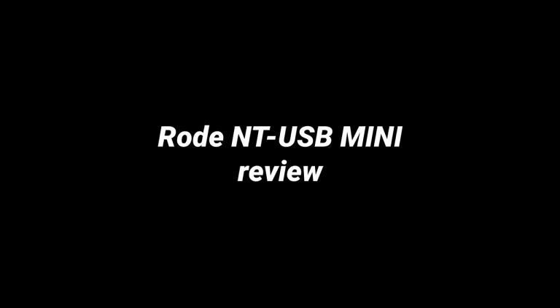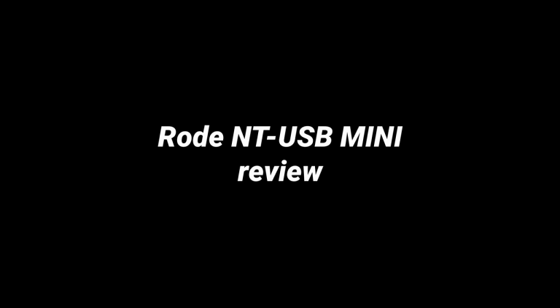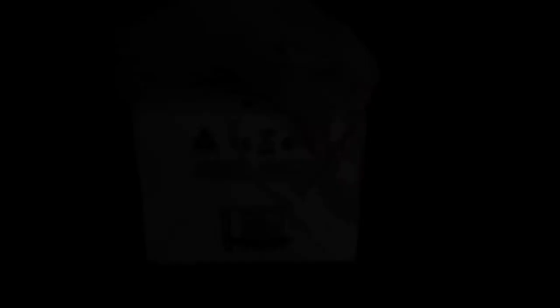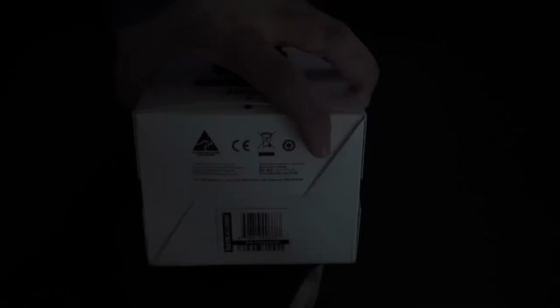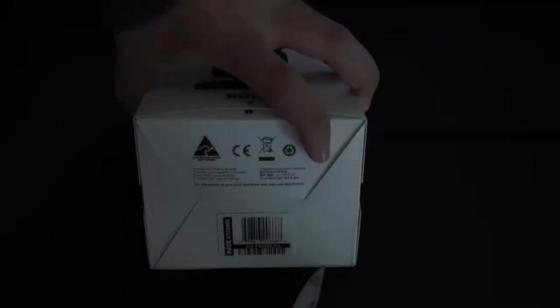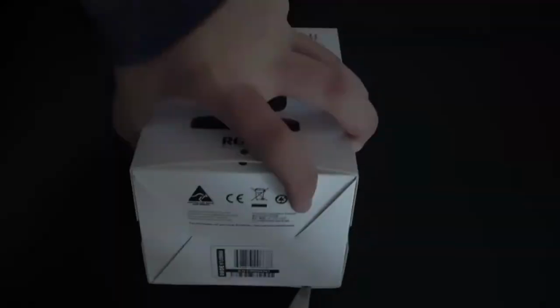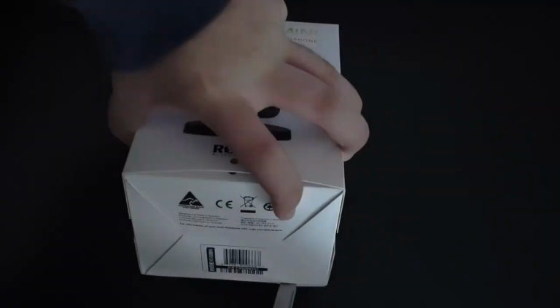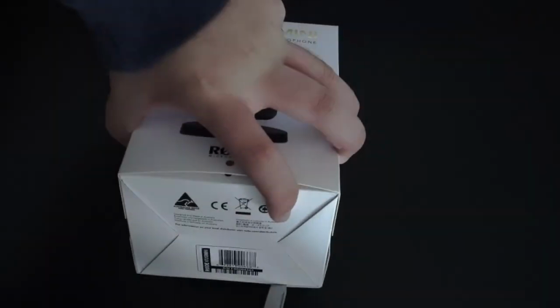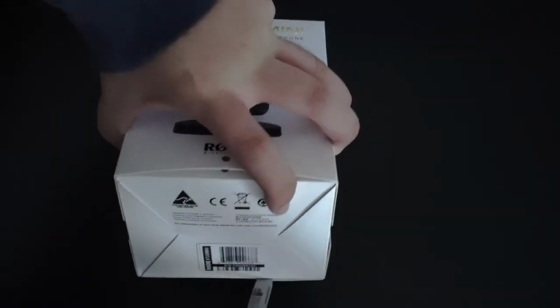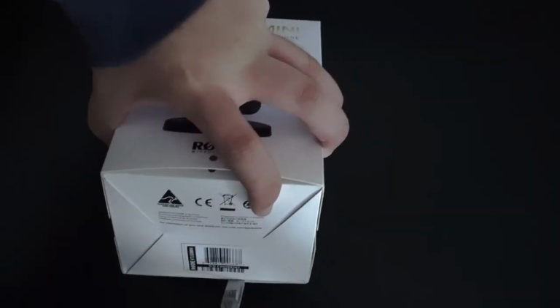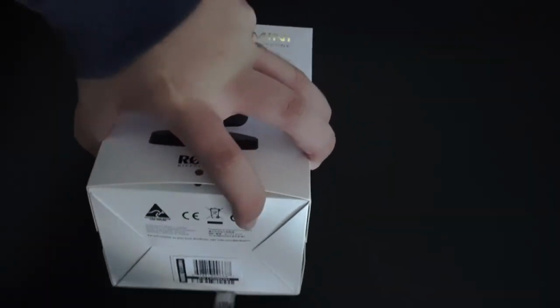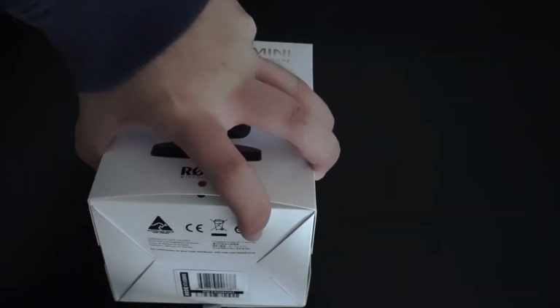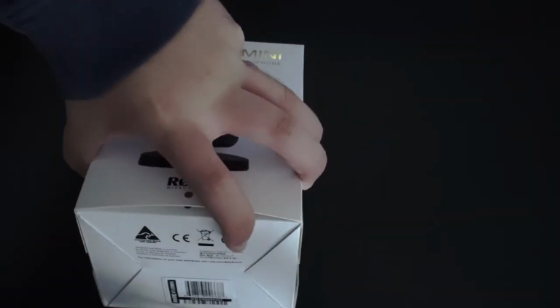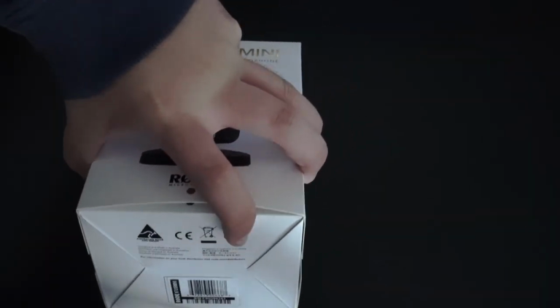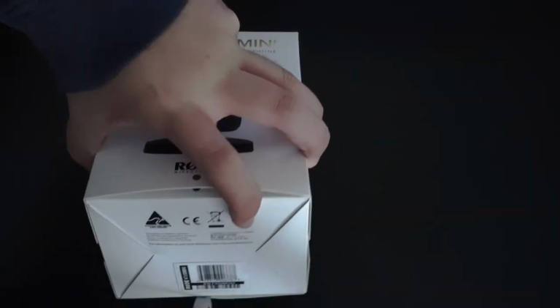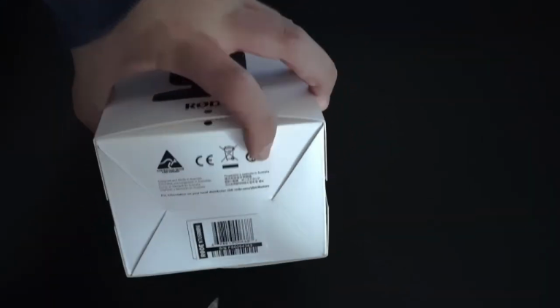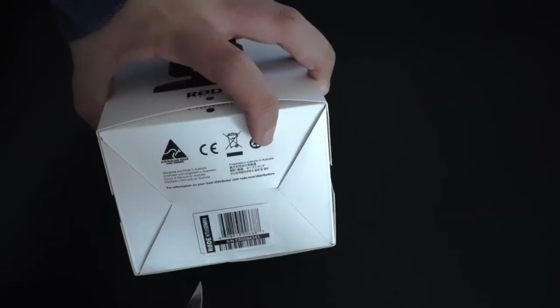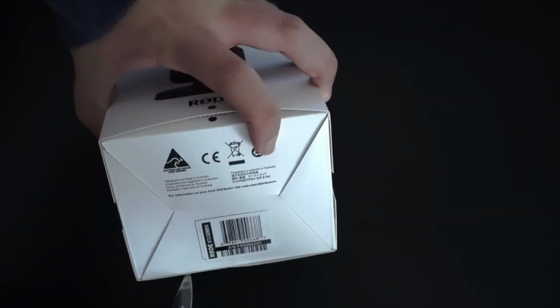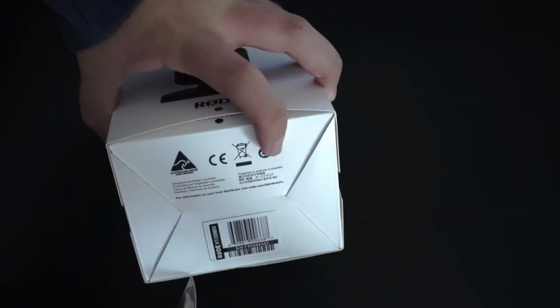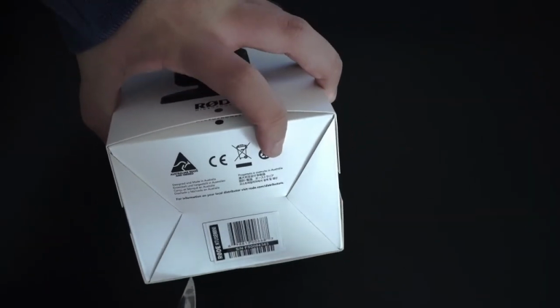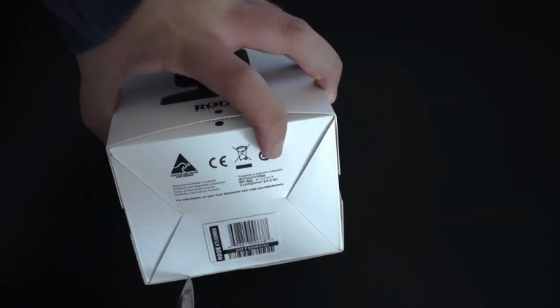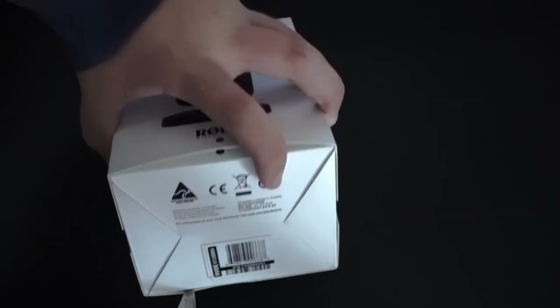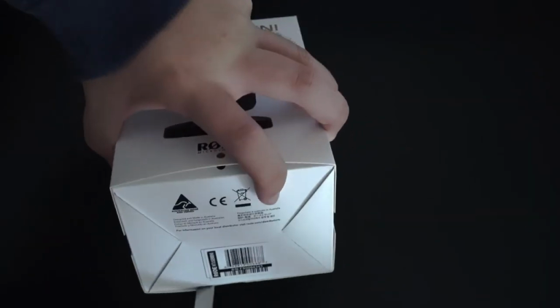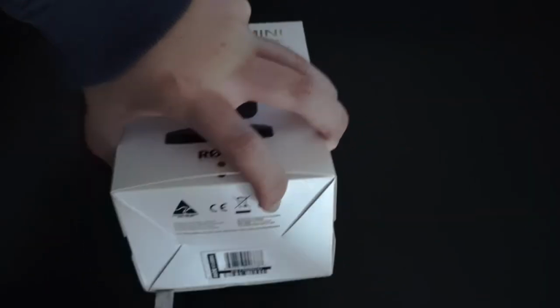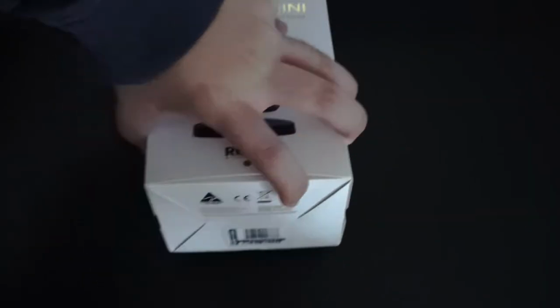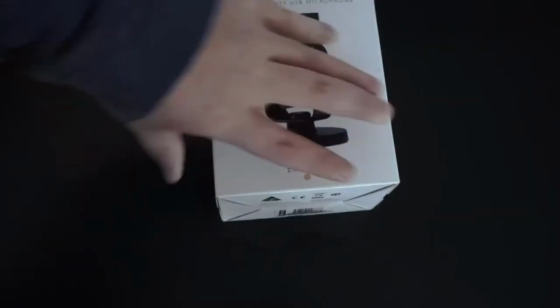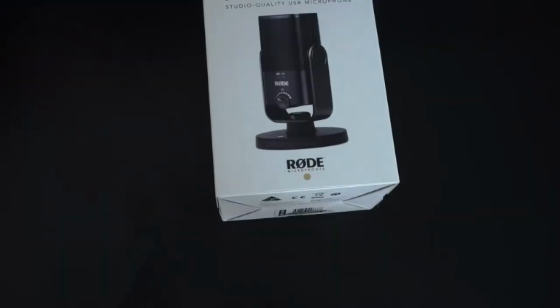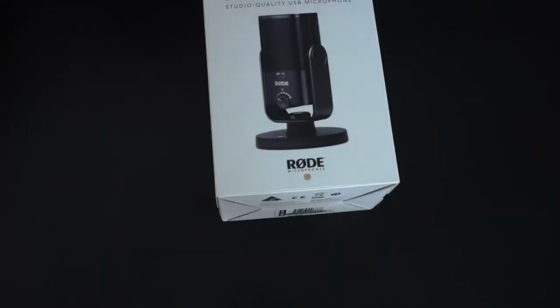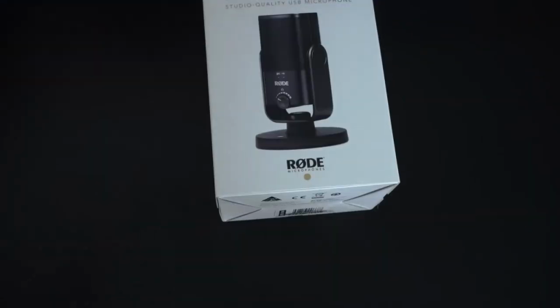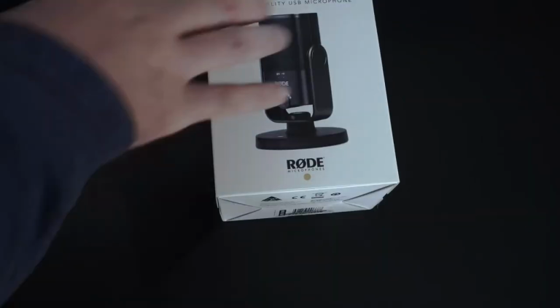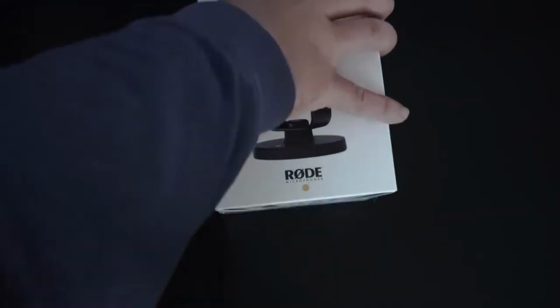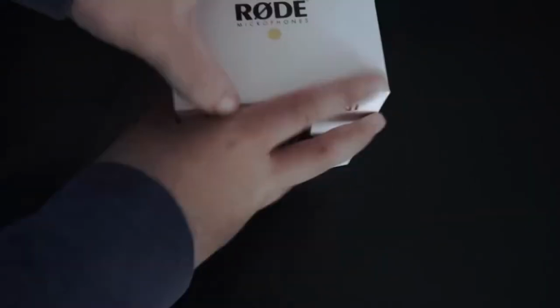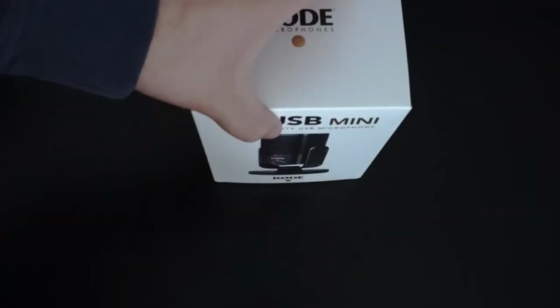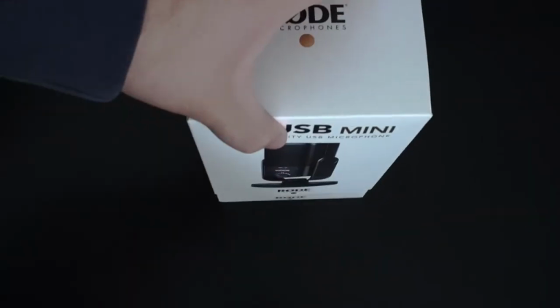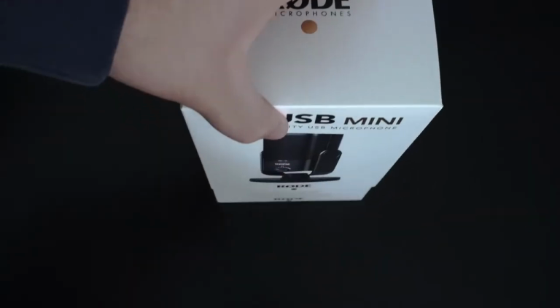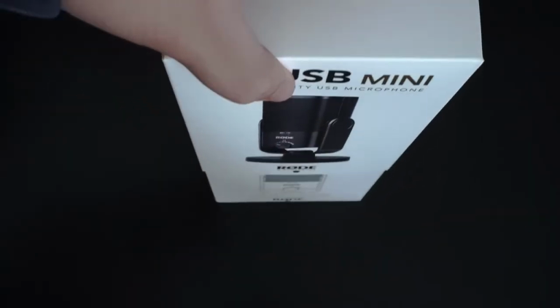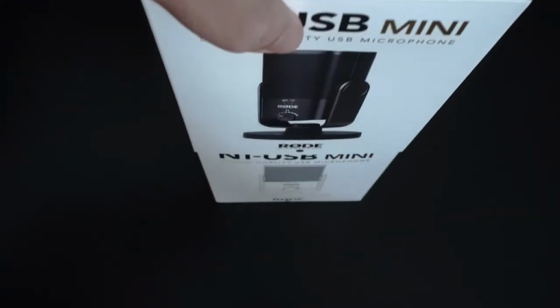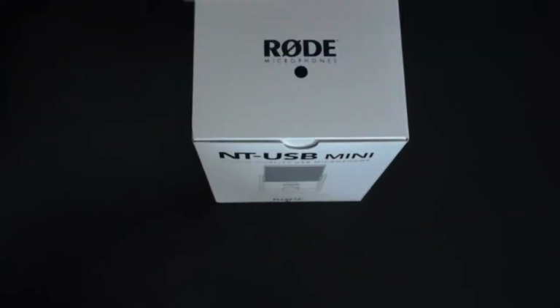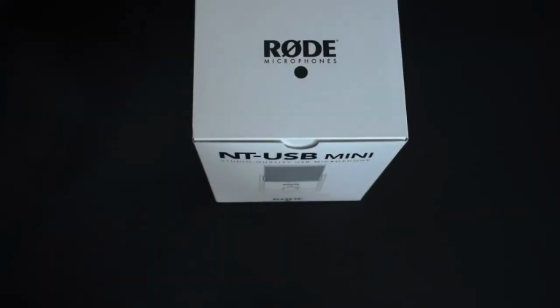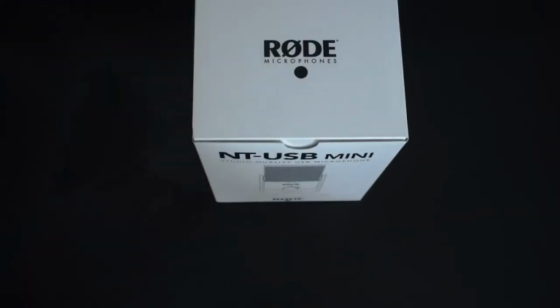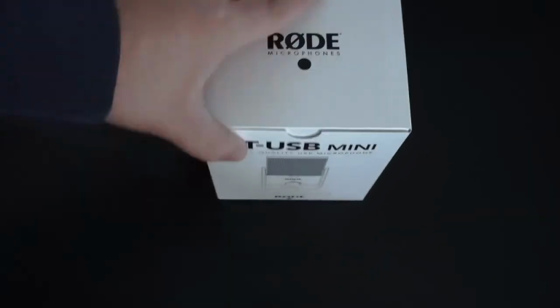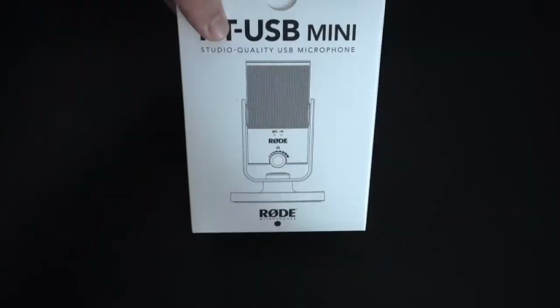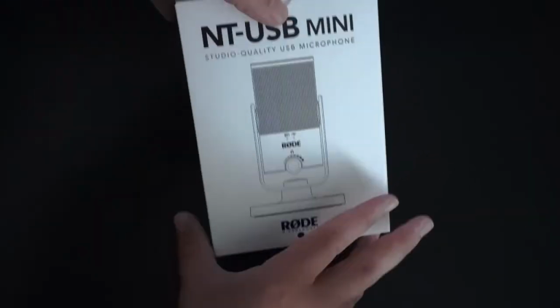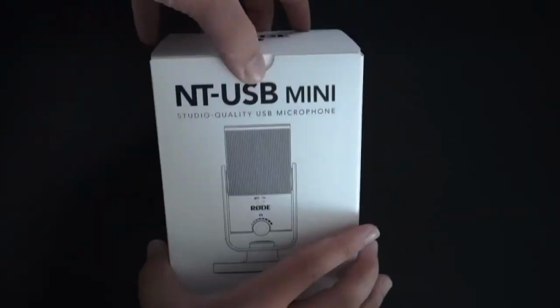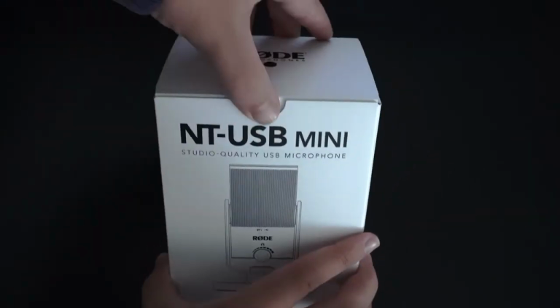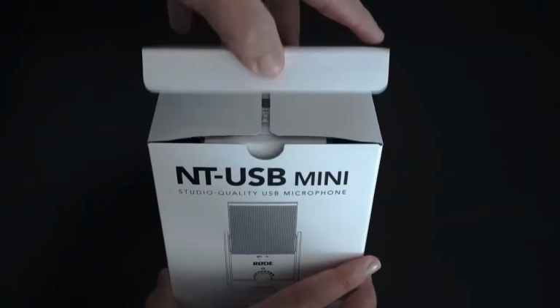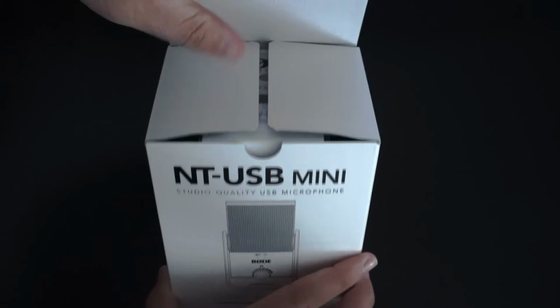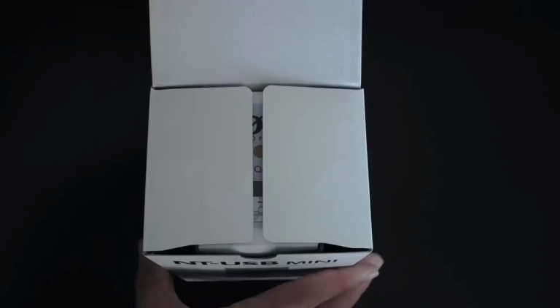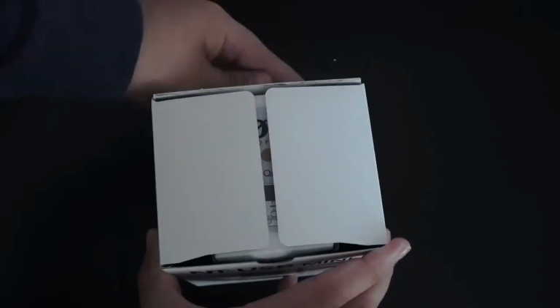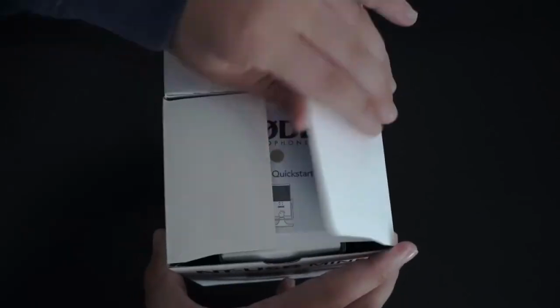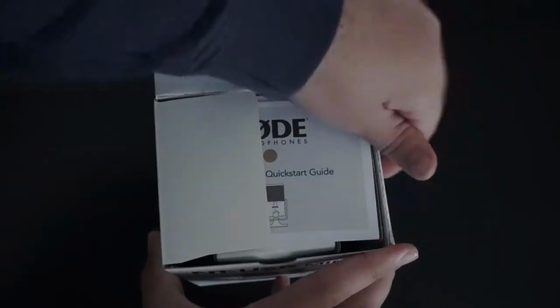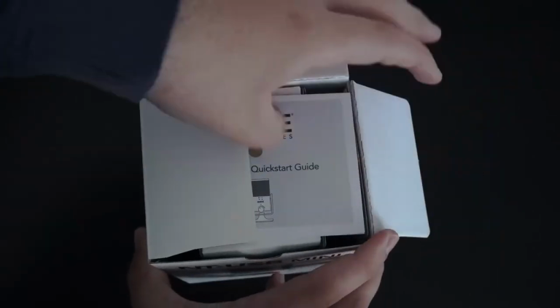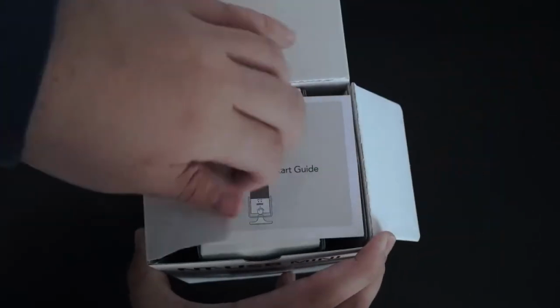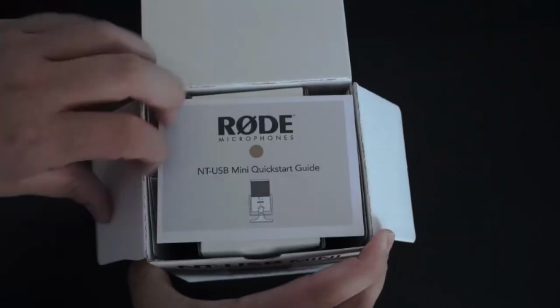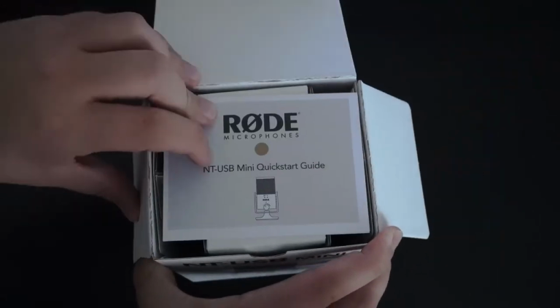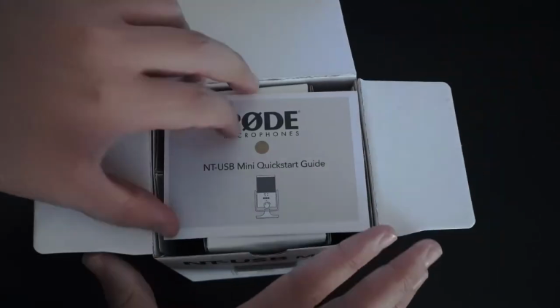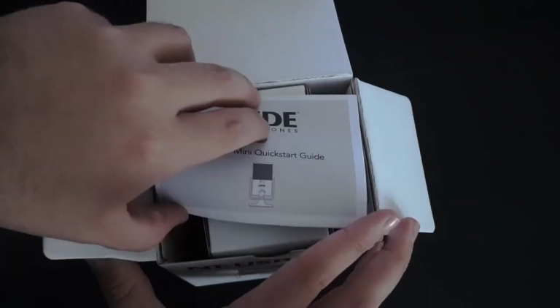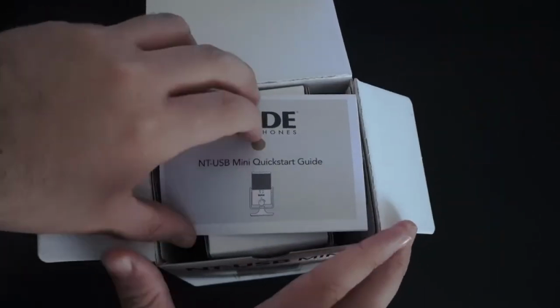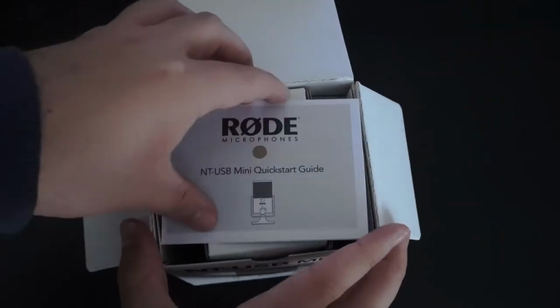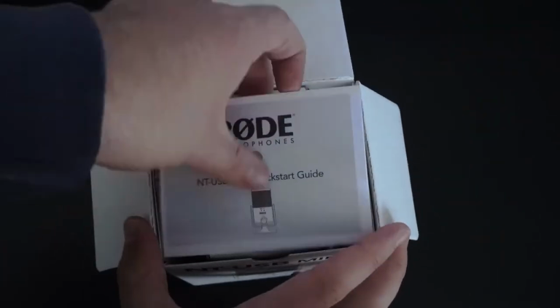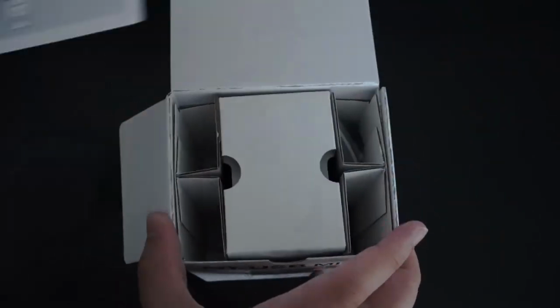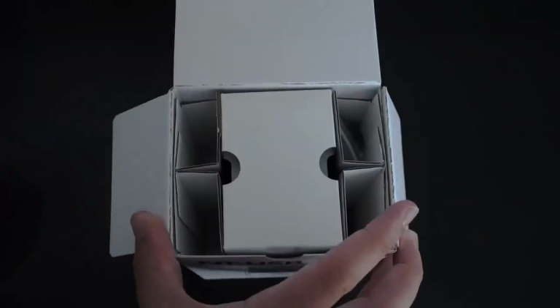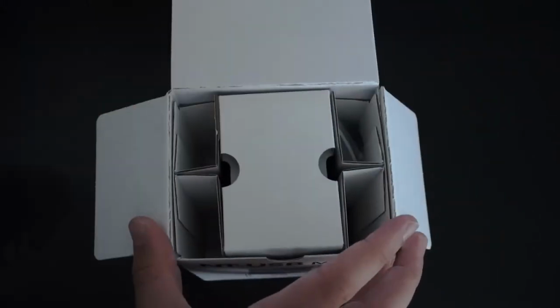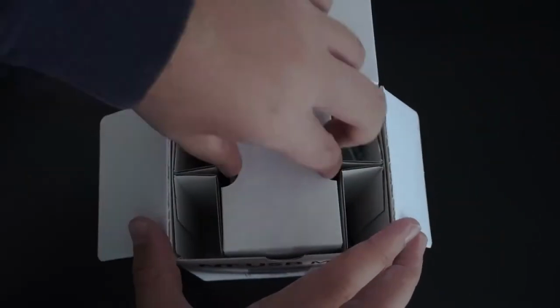Hi, this is Josh and today I'll be taking a look at the NT-USB Mini microphone from Rode. So let's get into it.